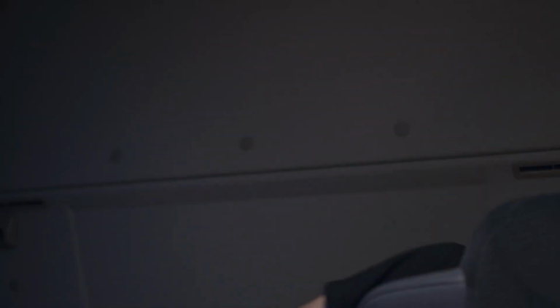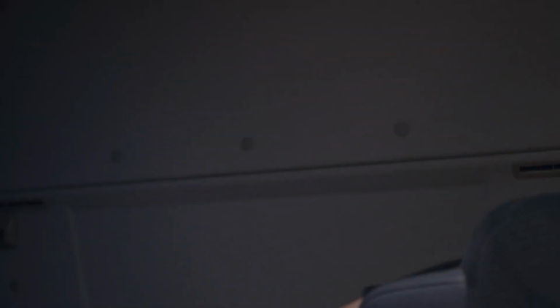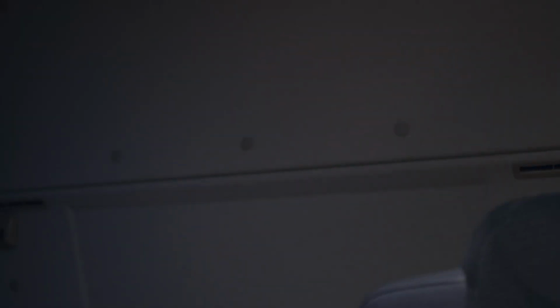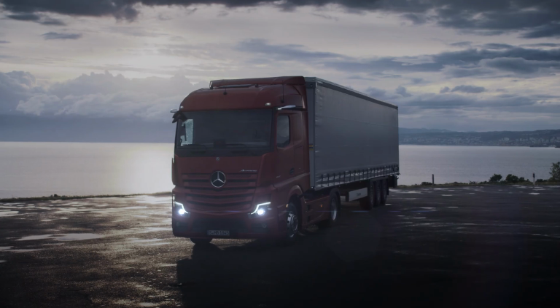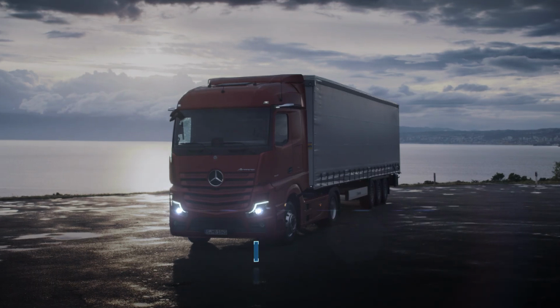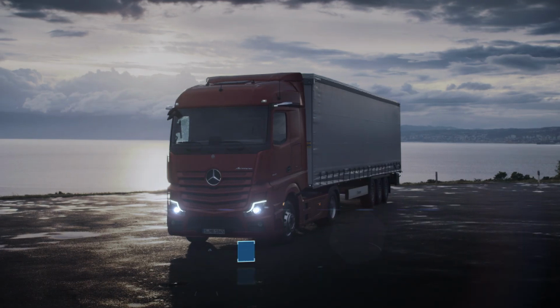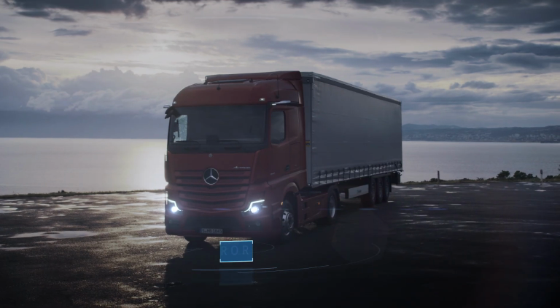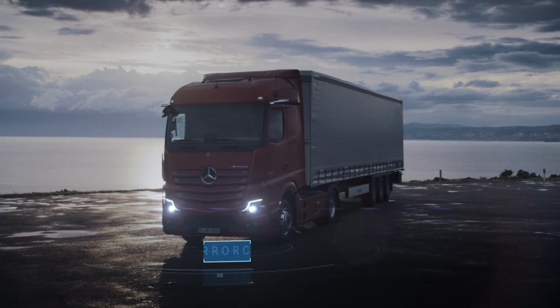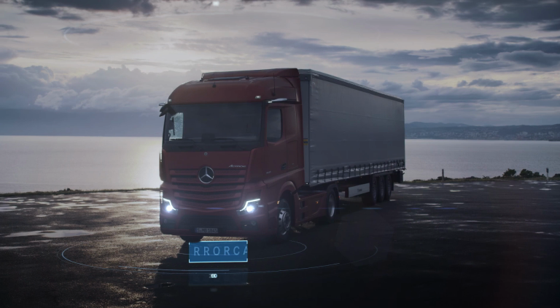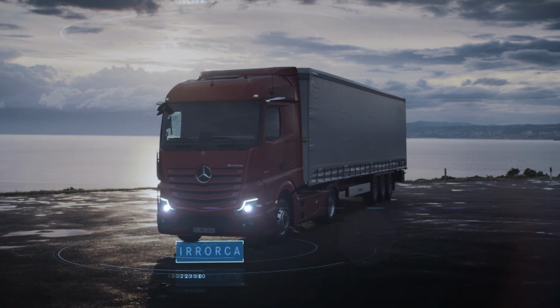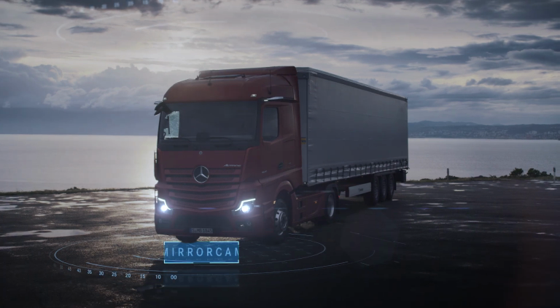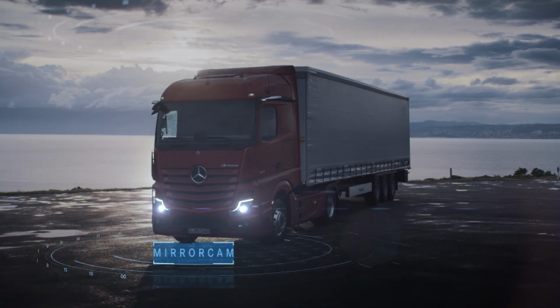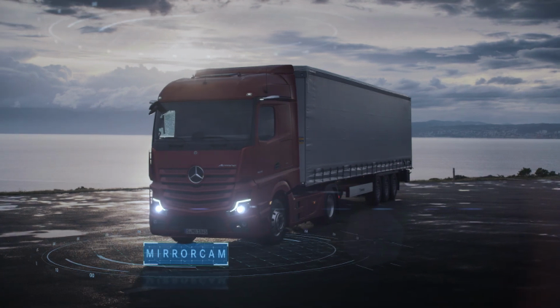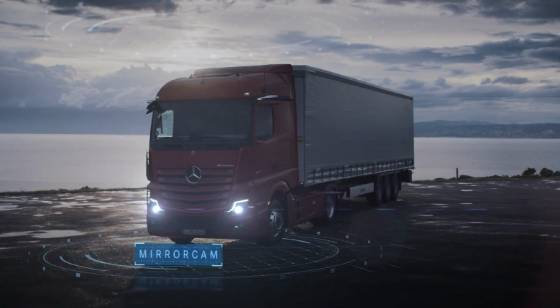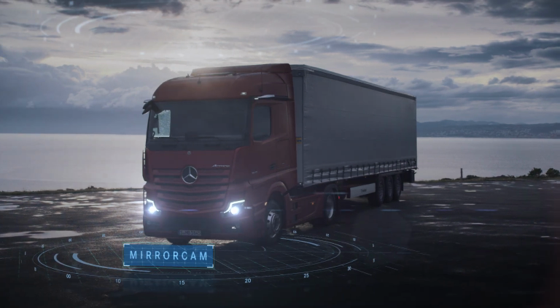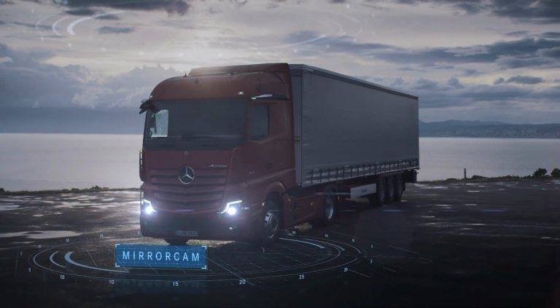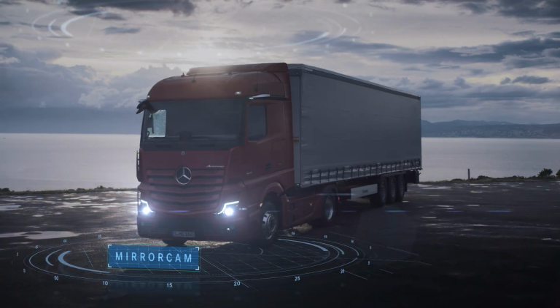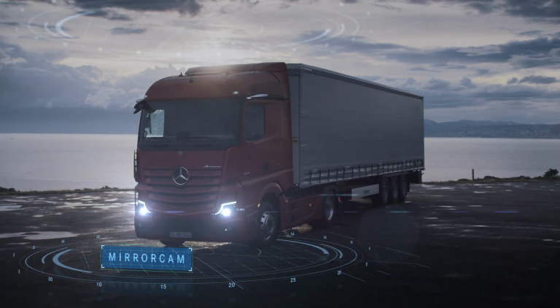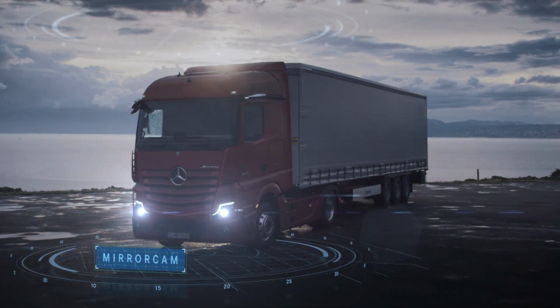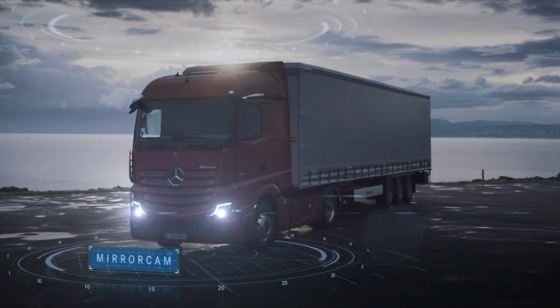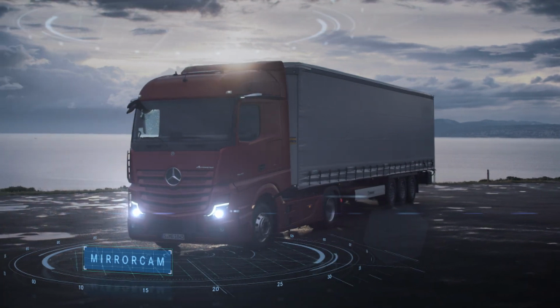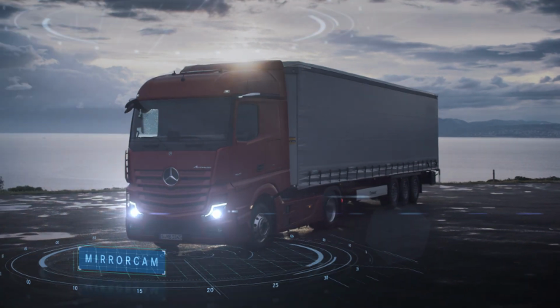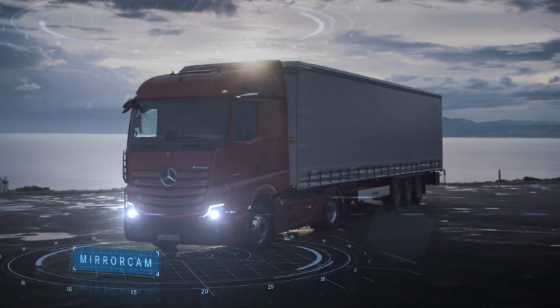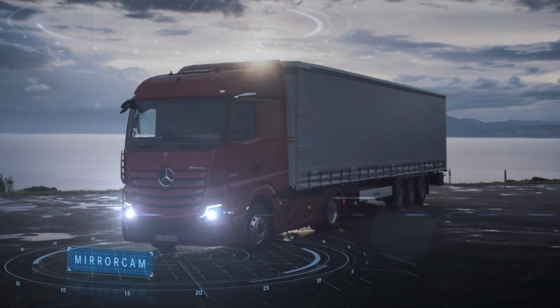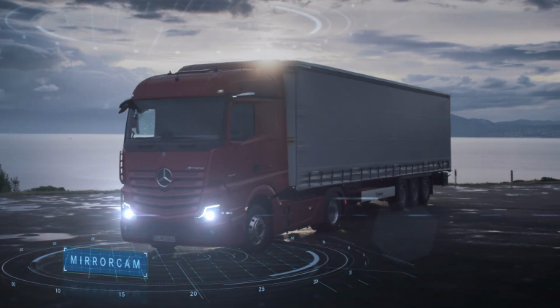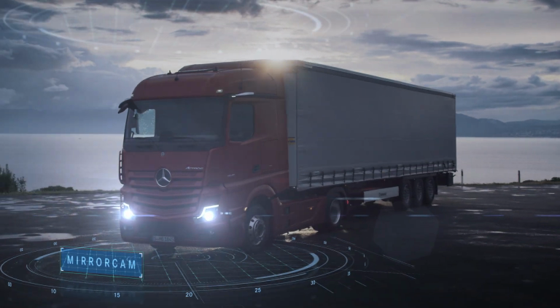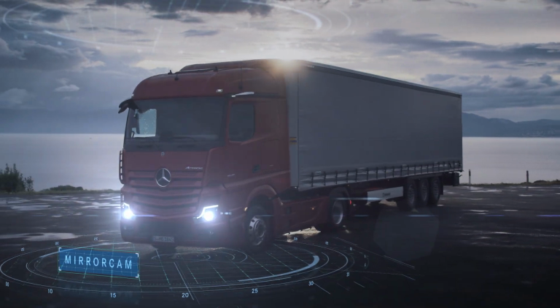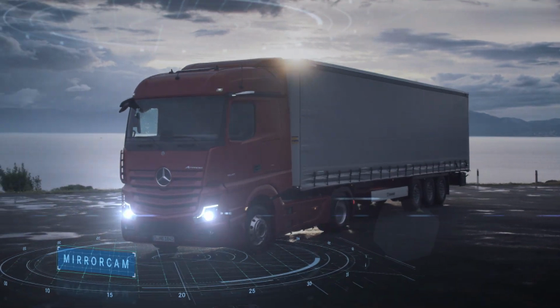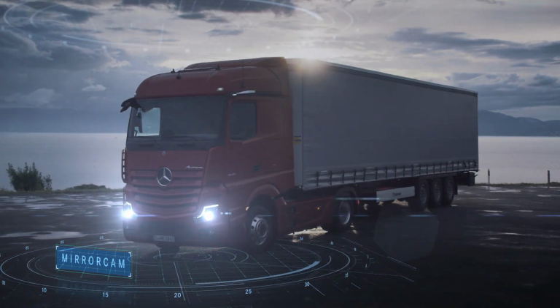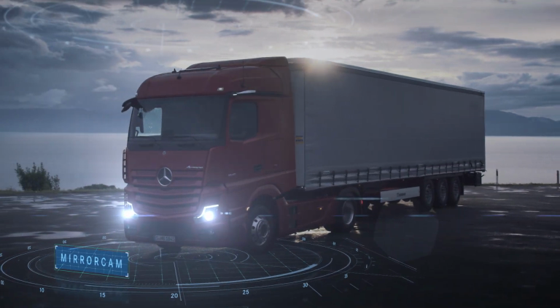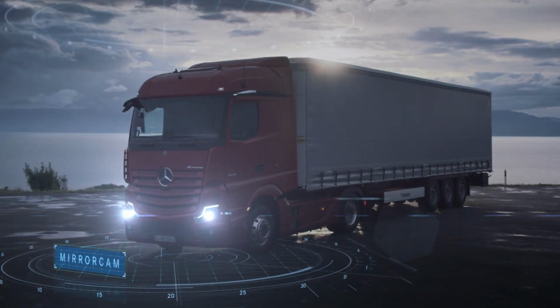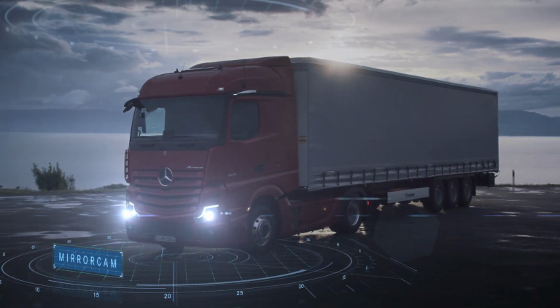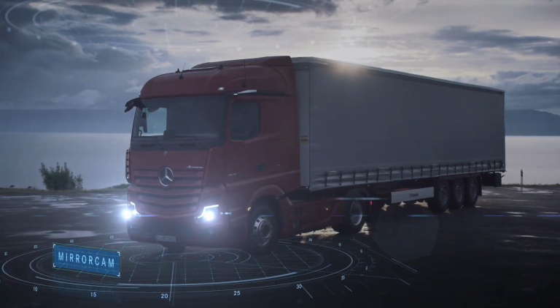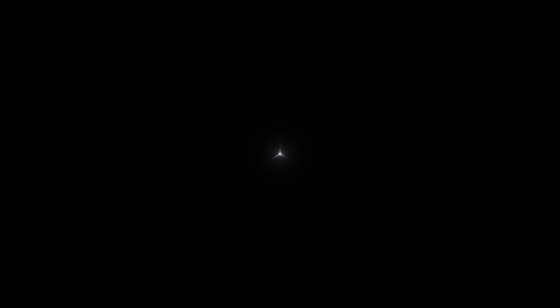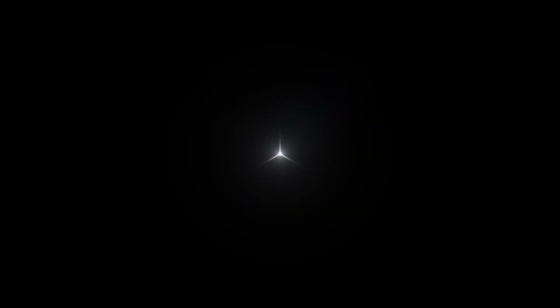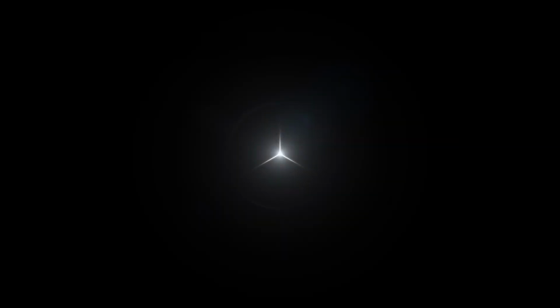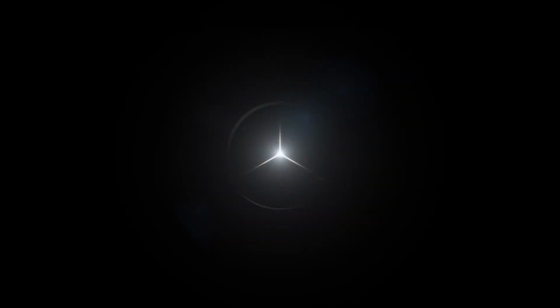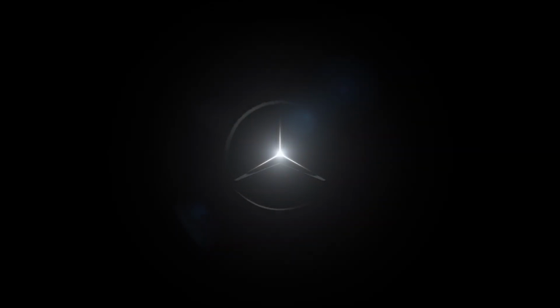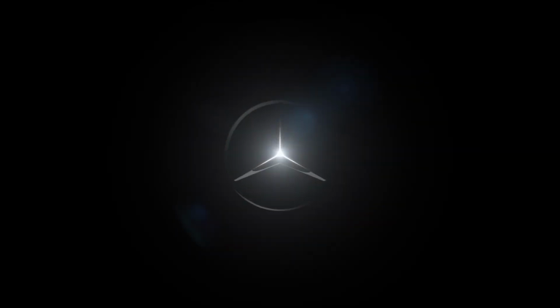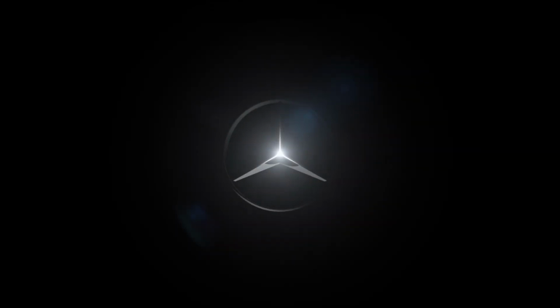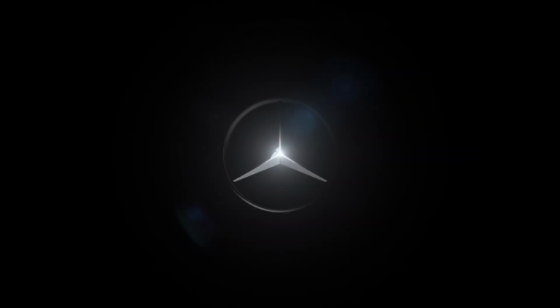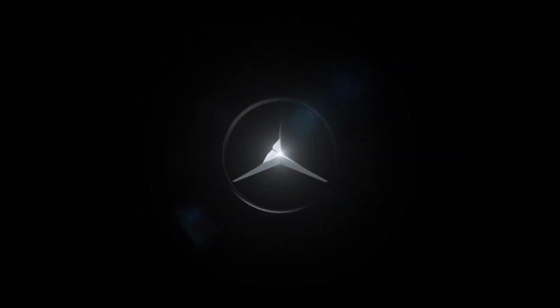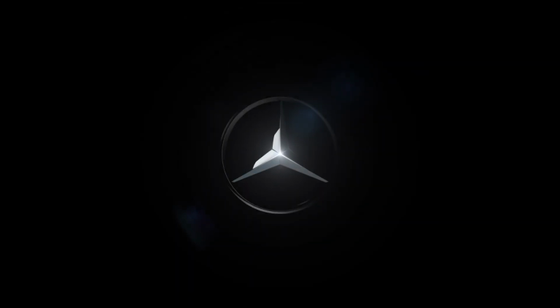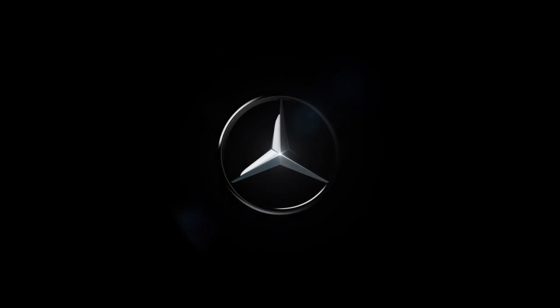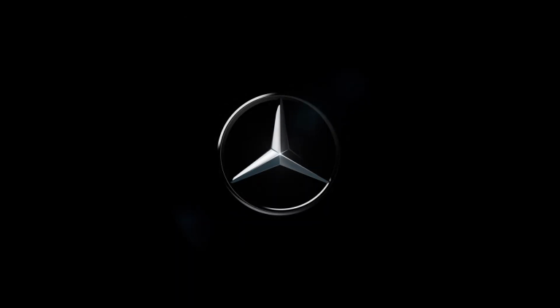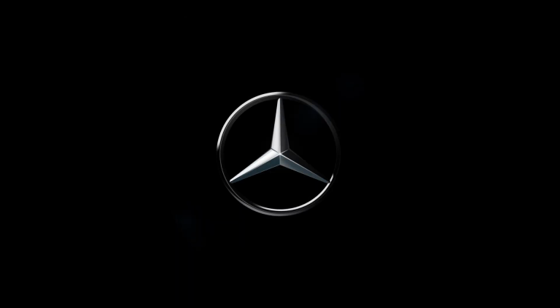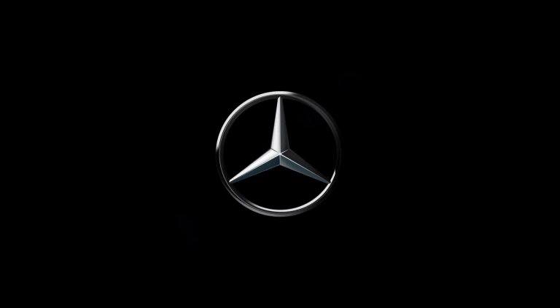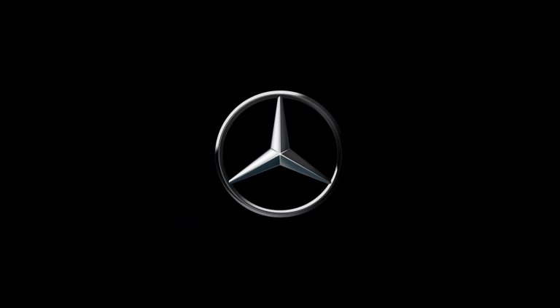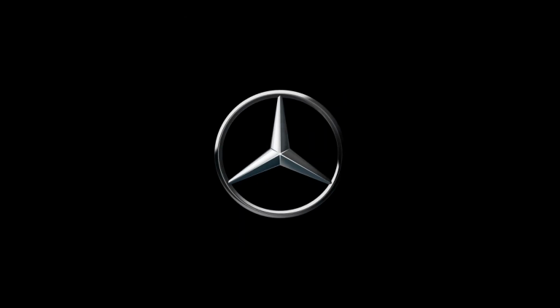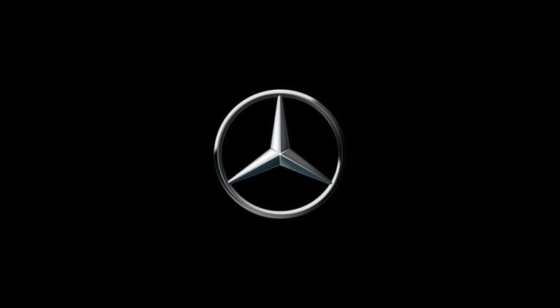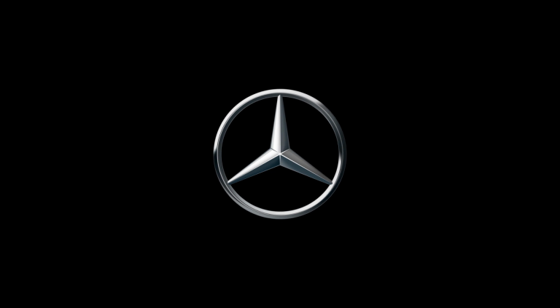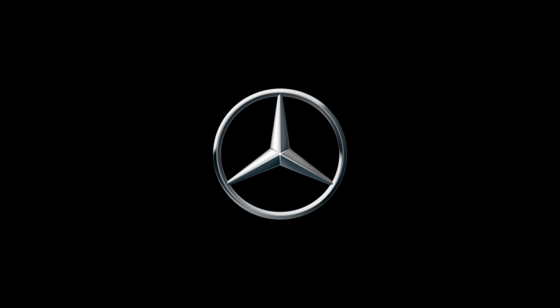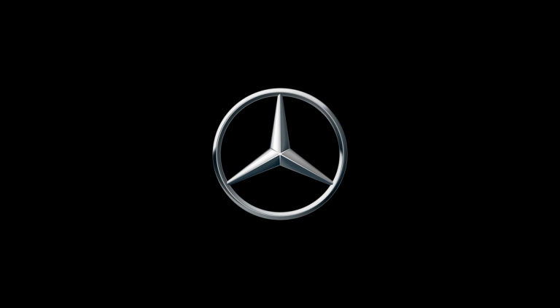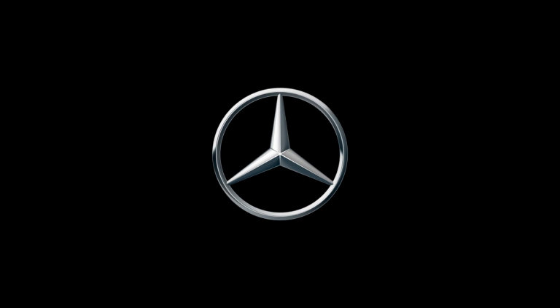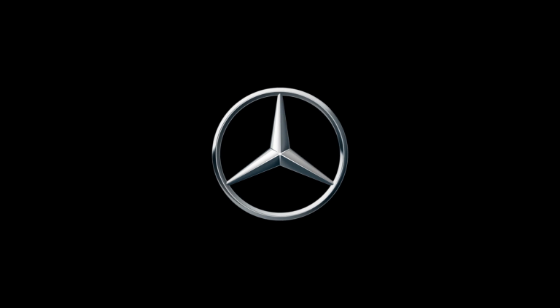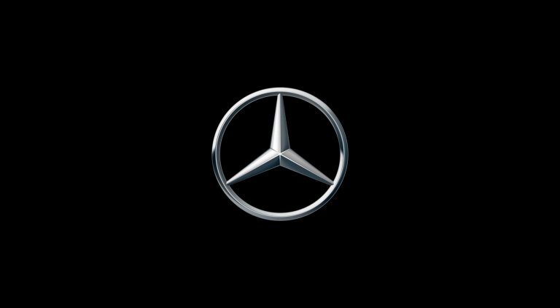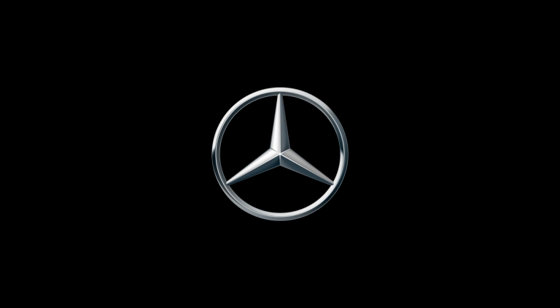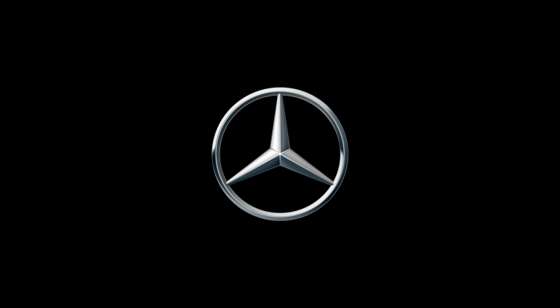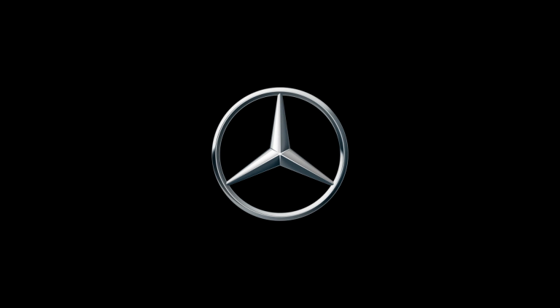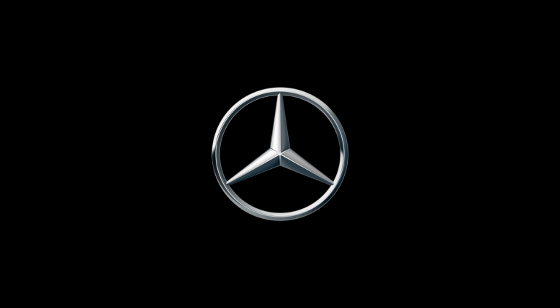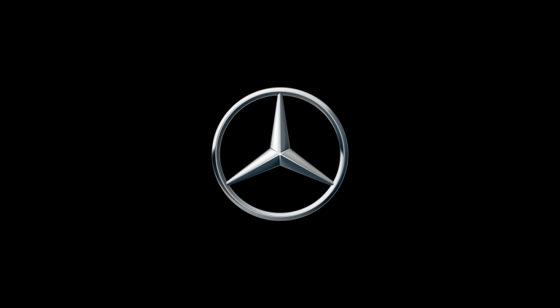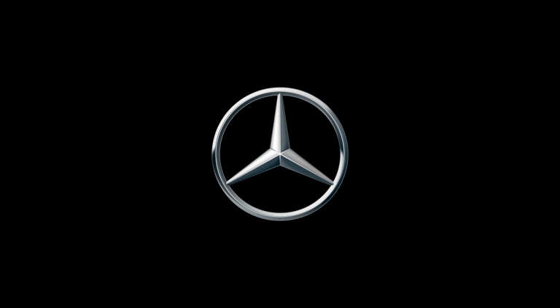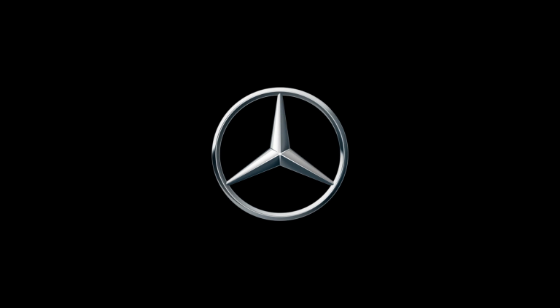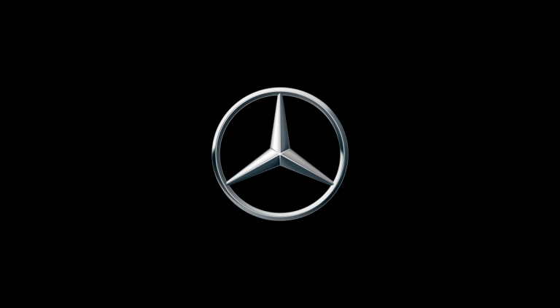The new Mirror Cam — Mercedes-Benz Trucks, you can trust.